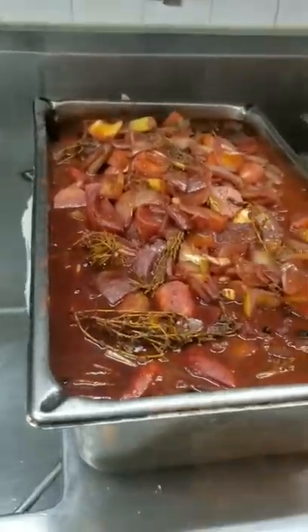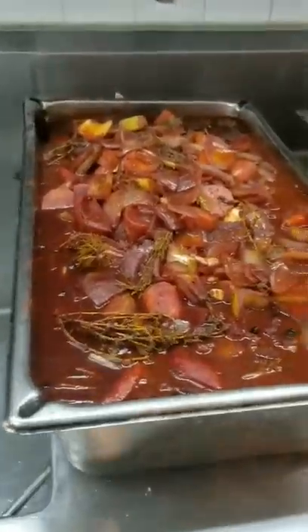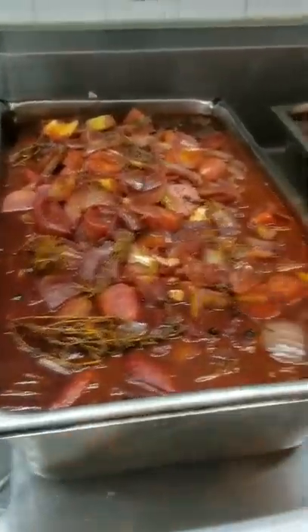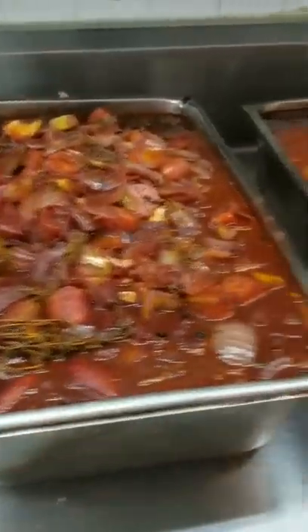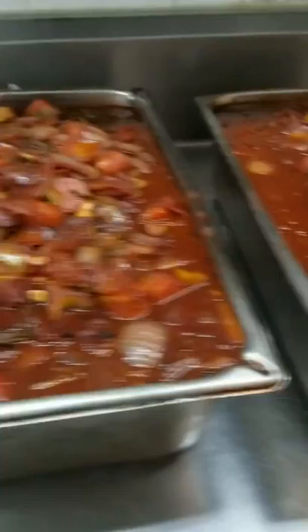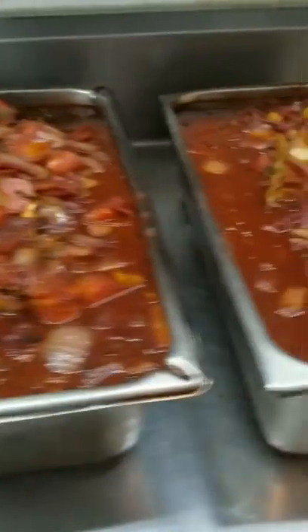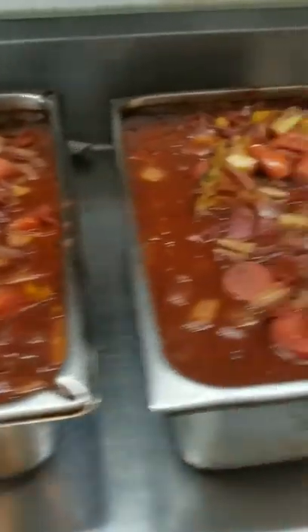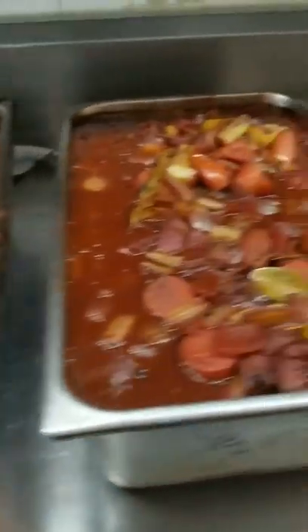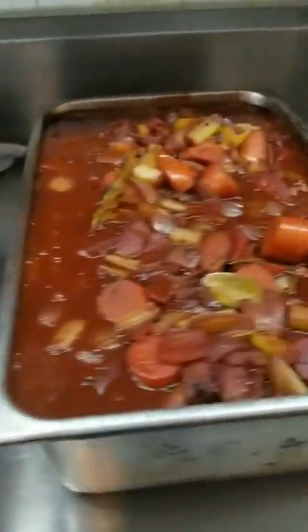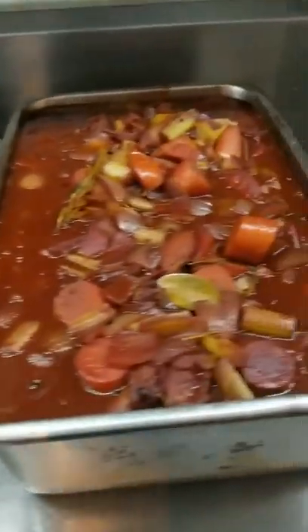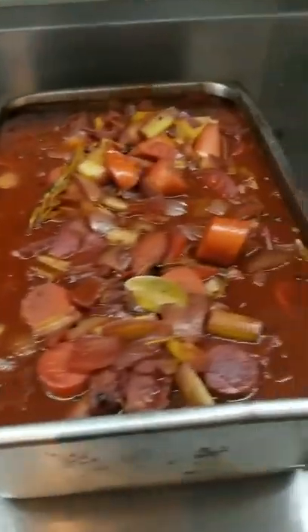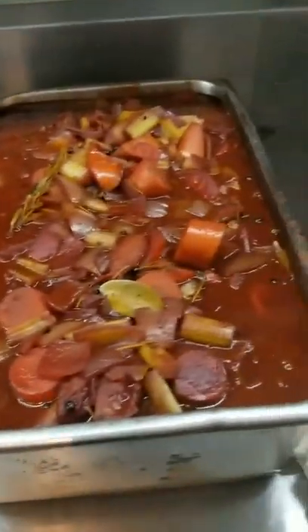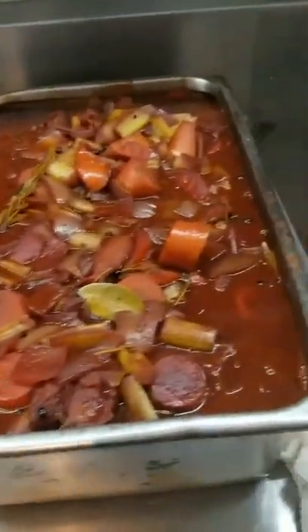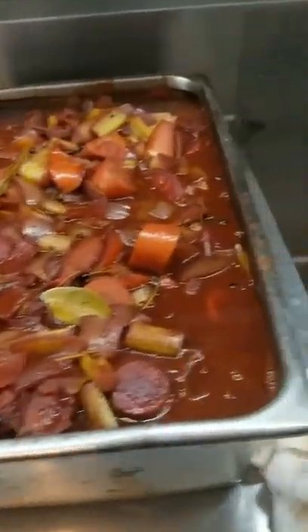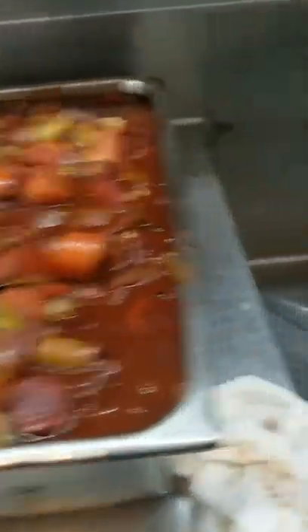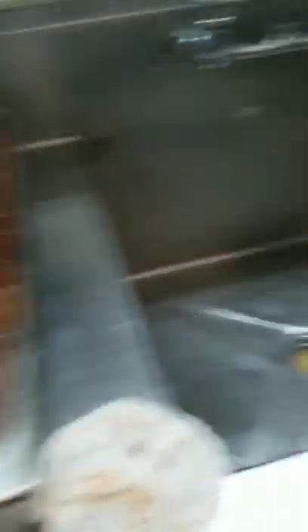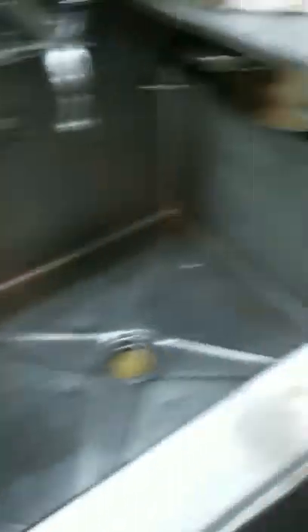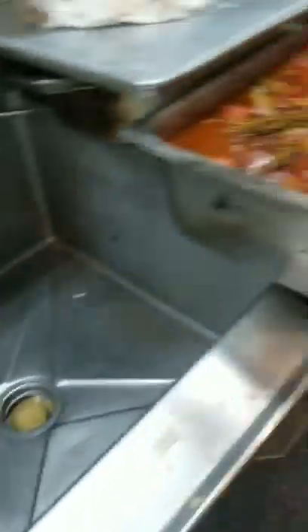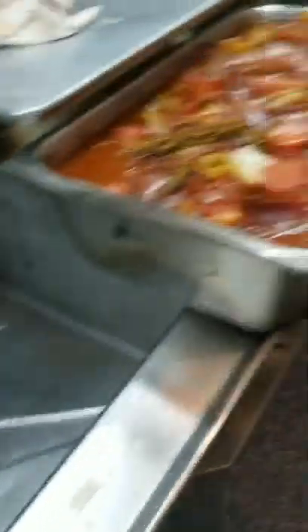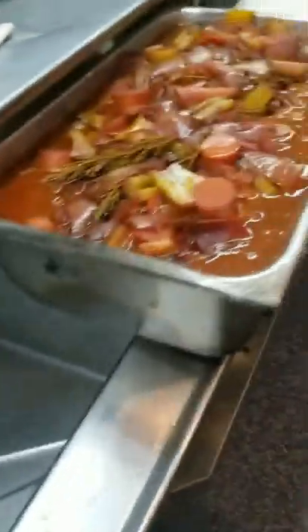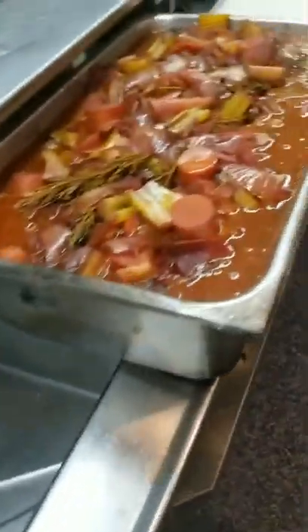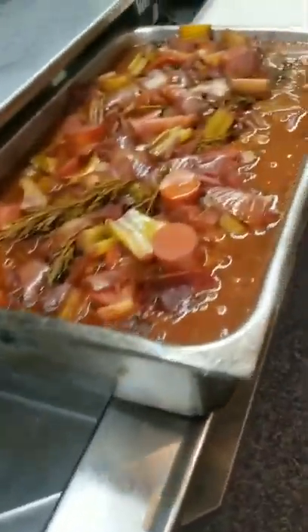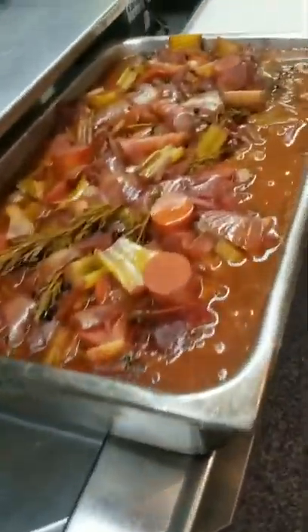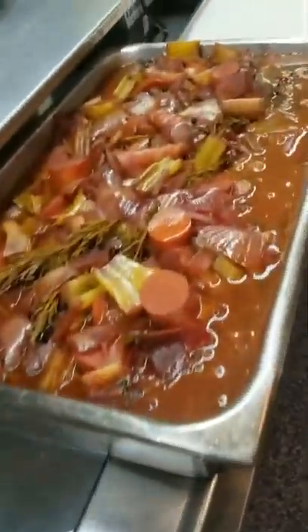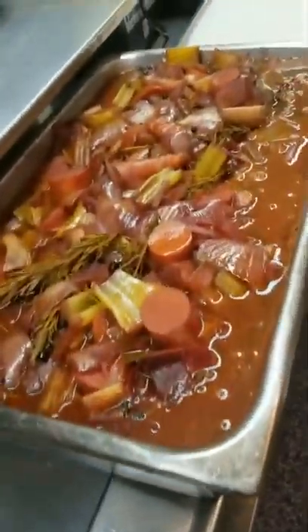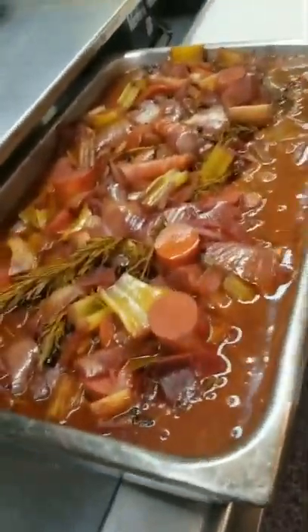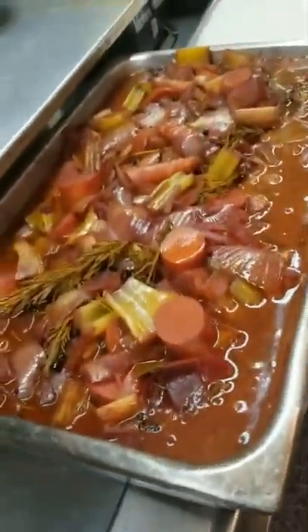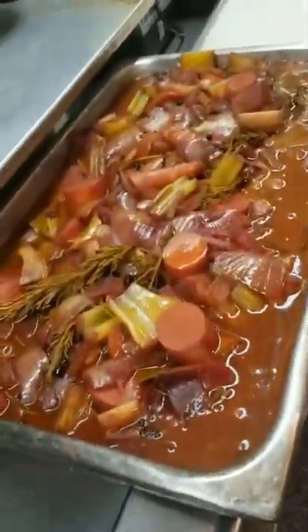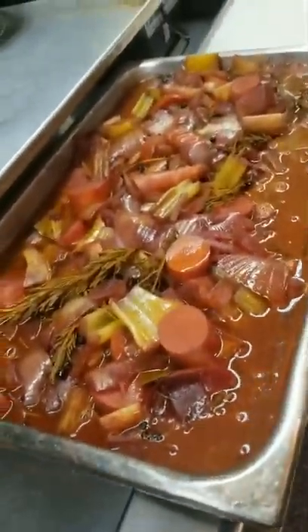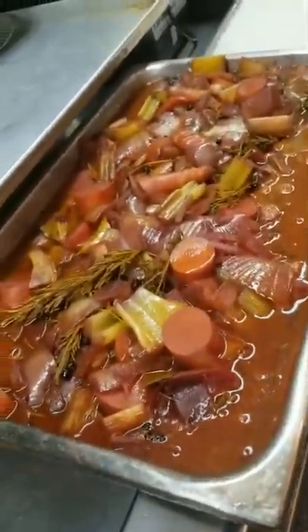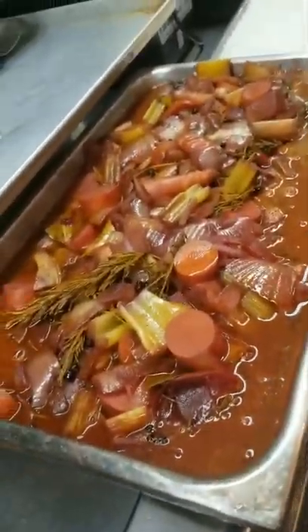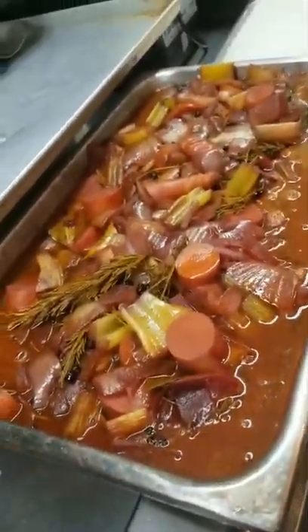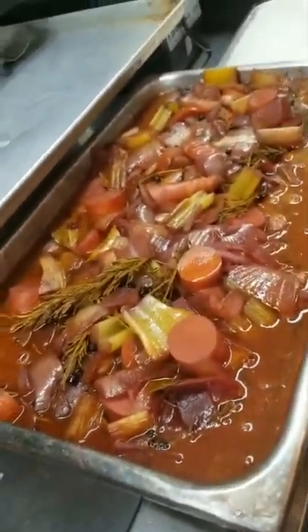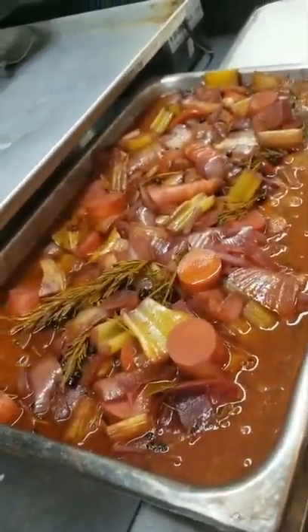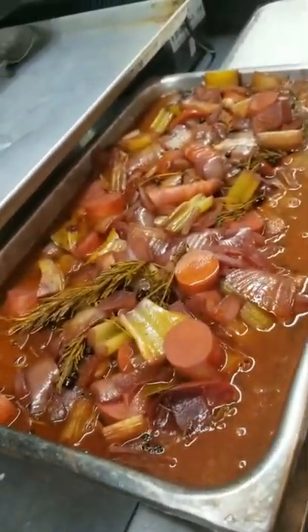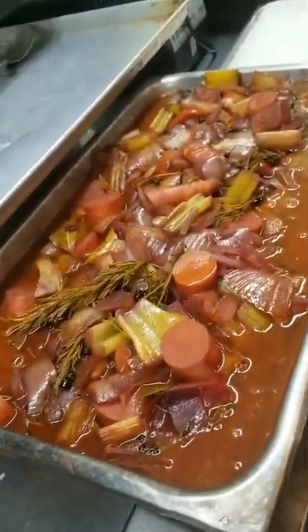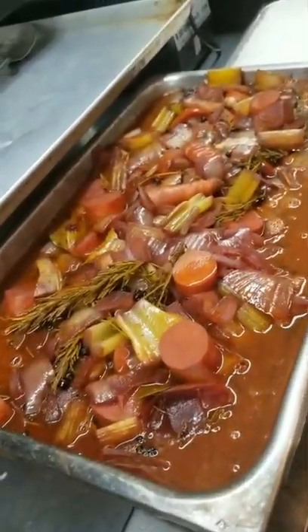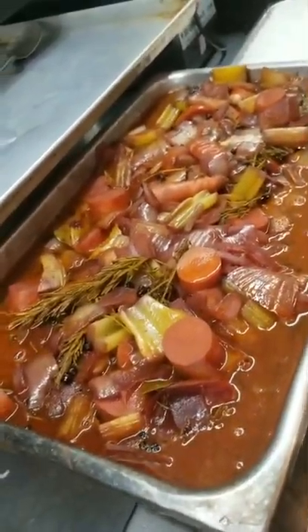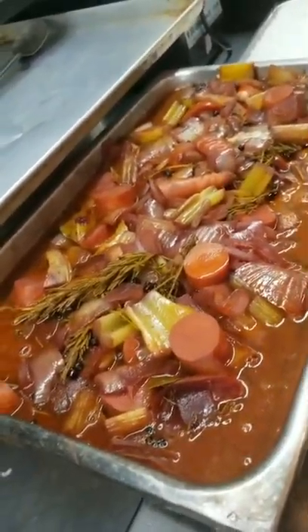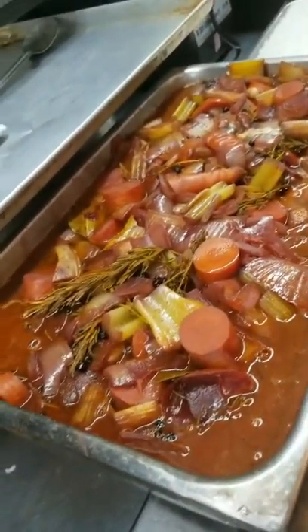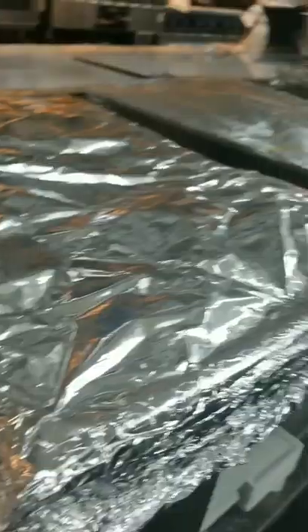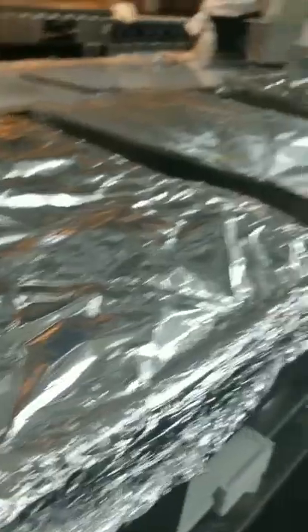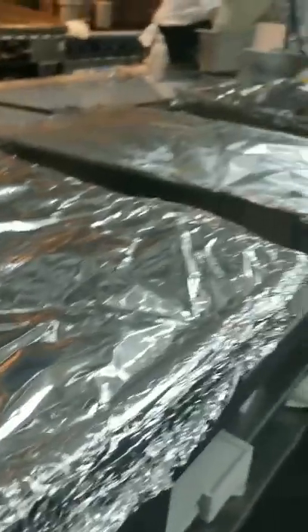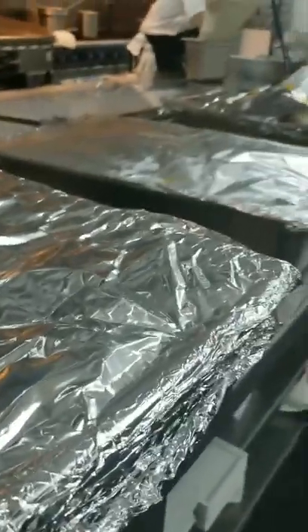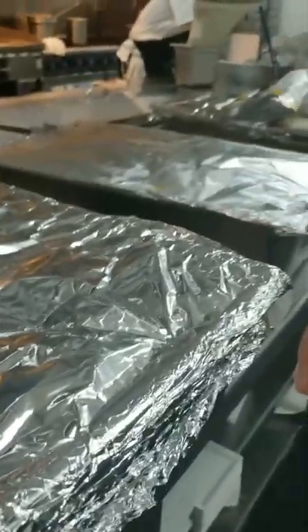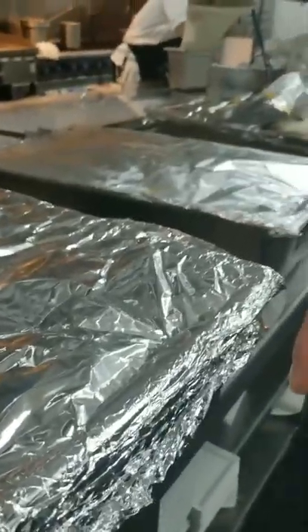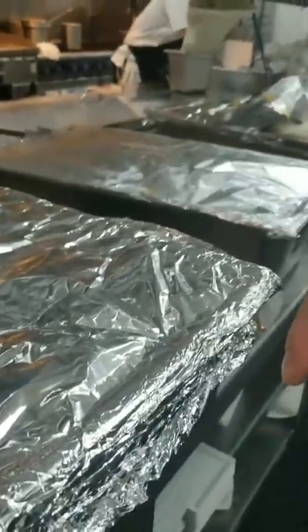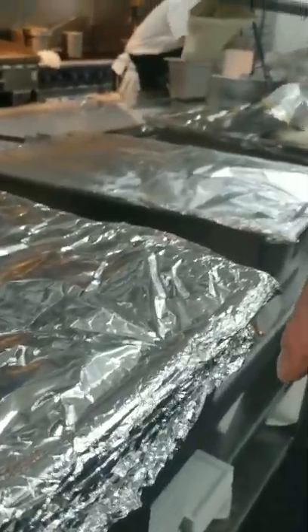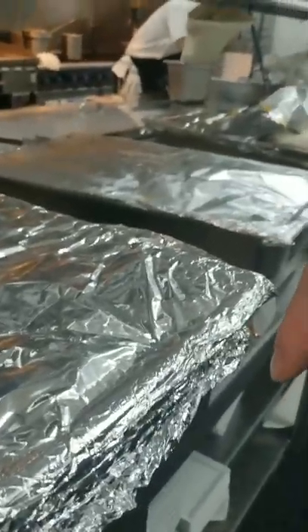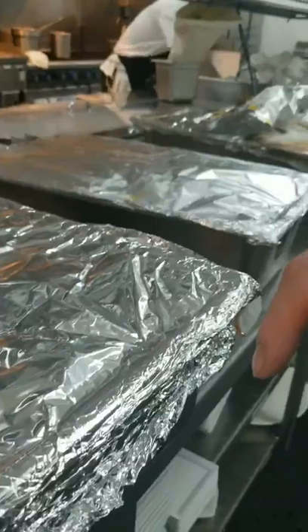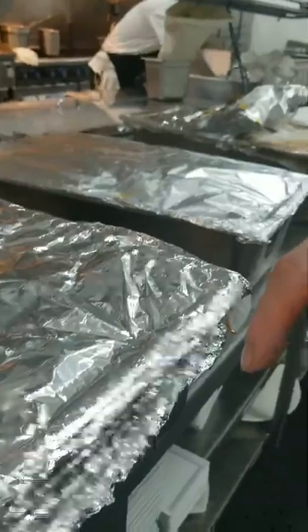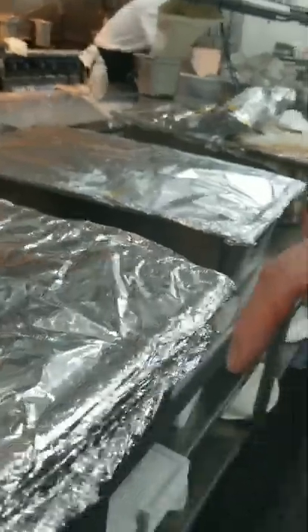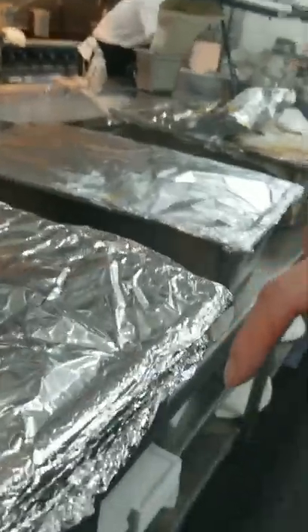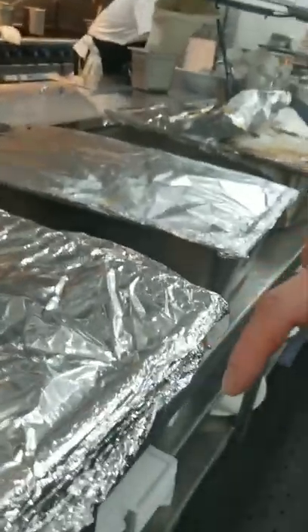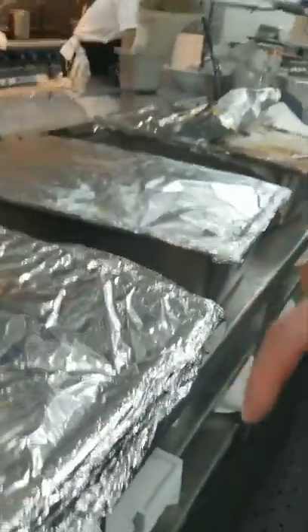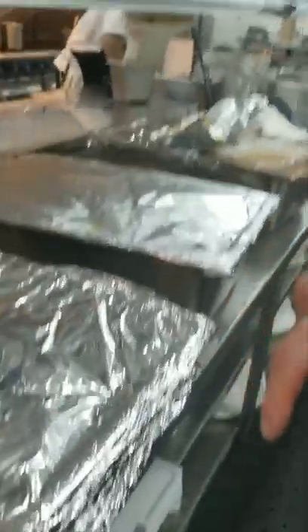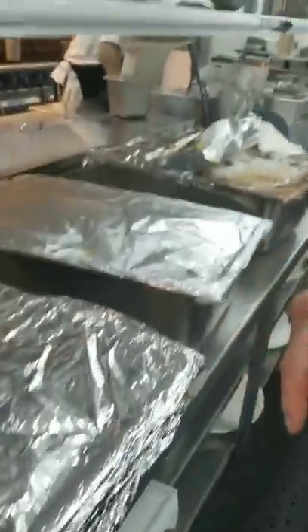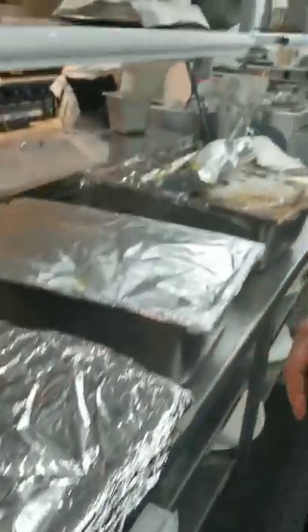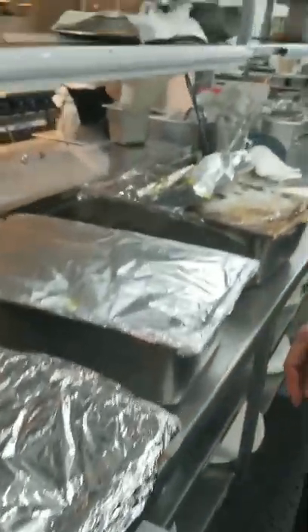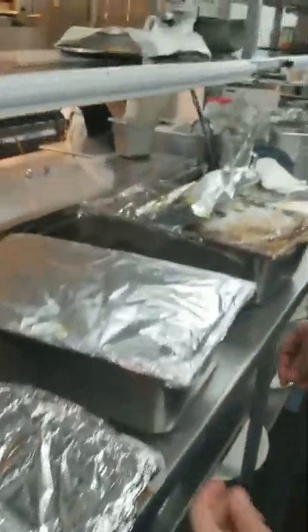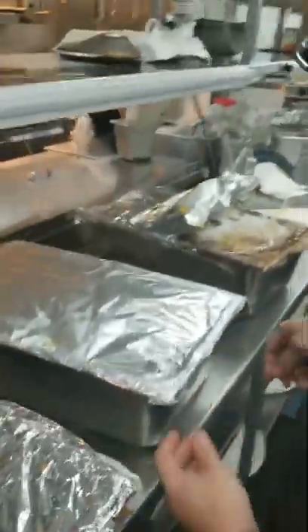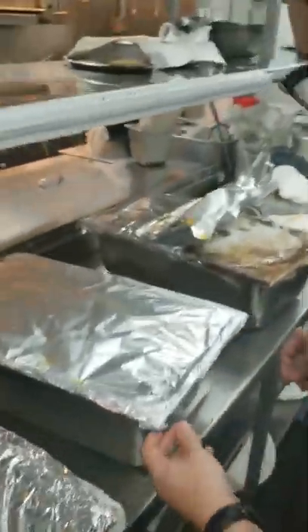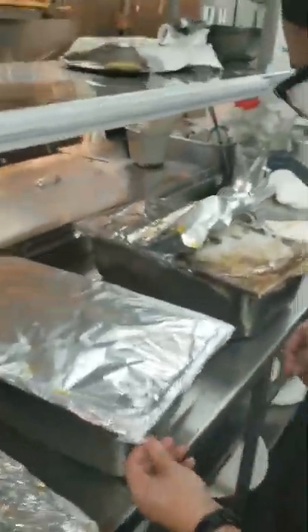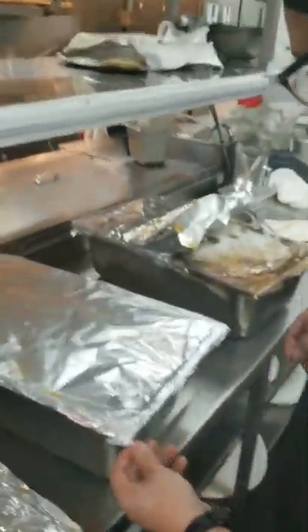There we got three containers for short ribs, and here we're on the last step.